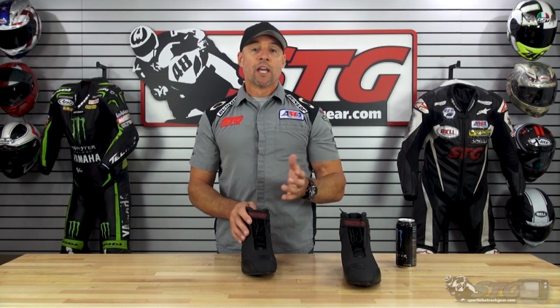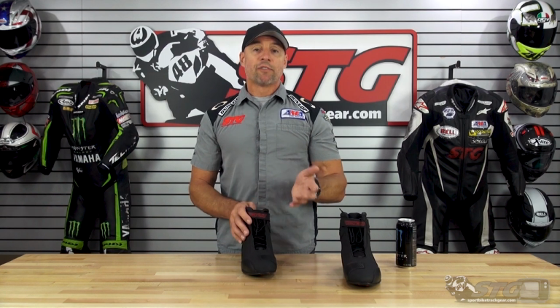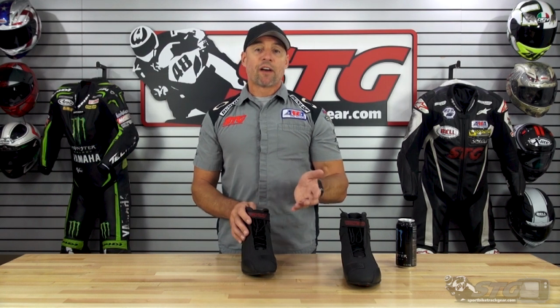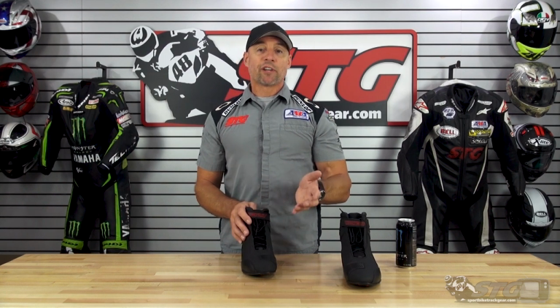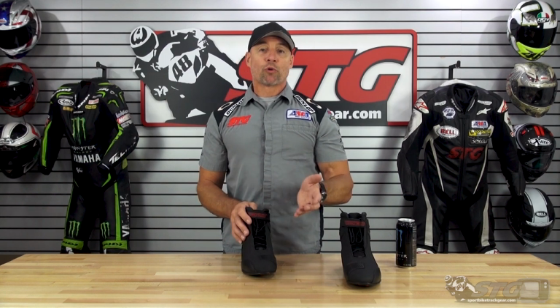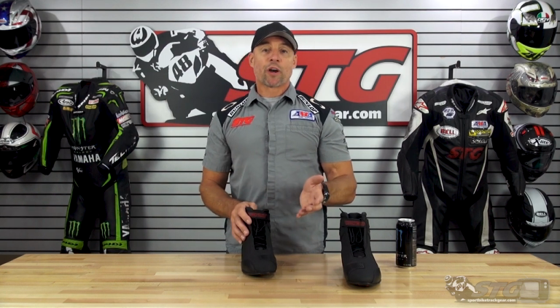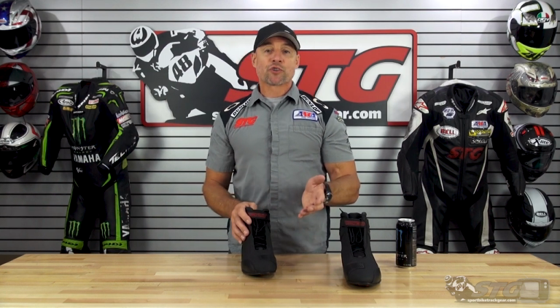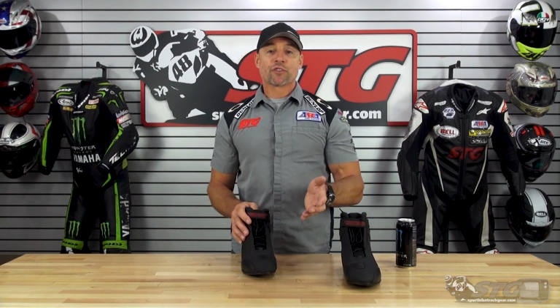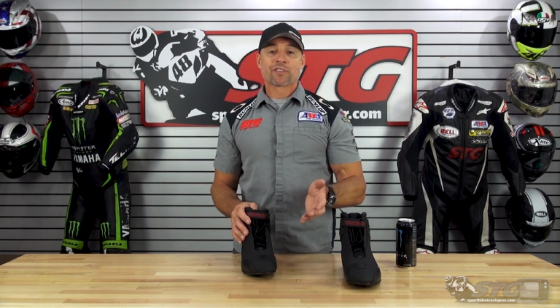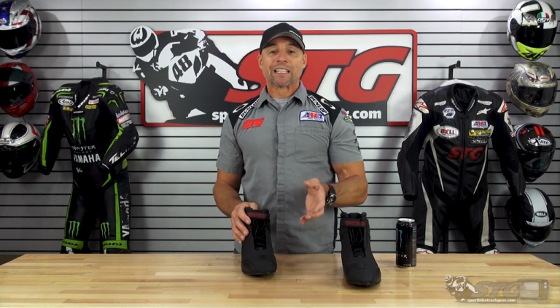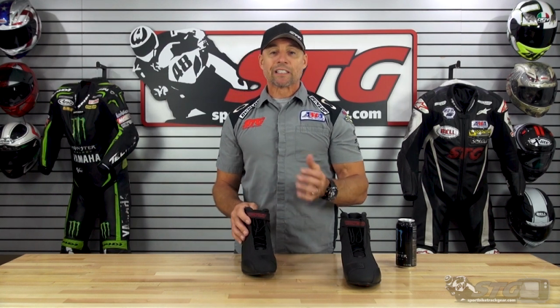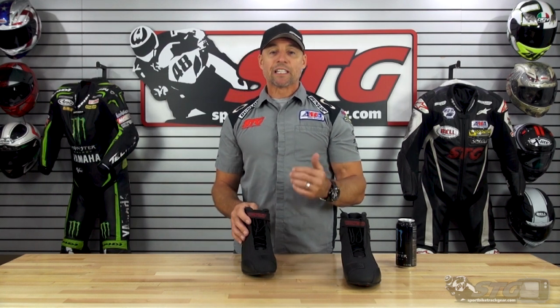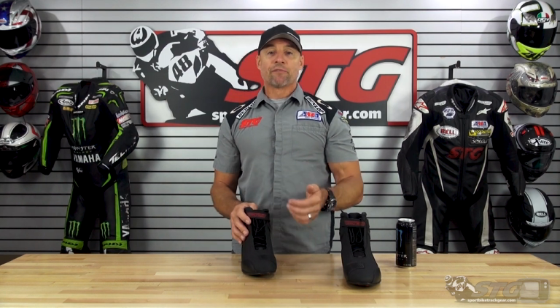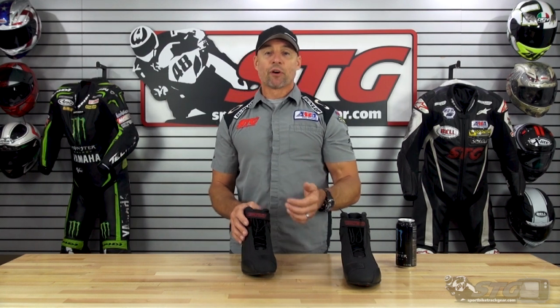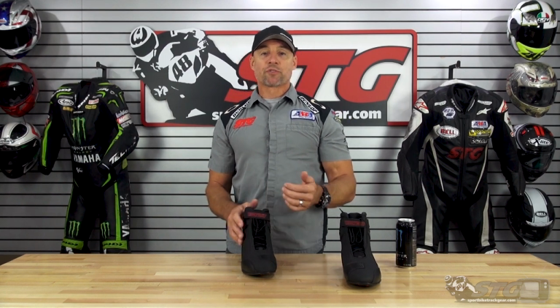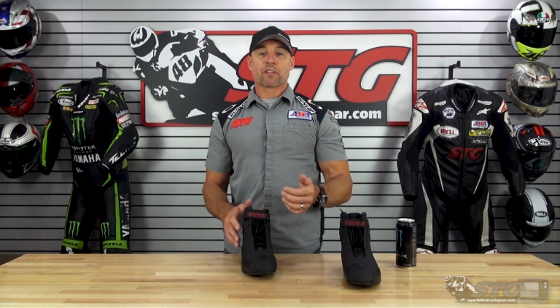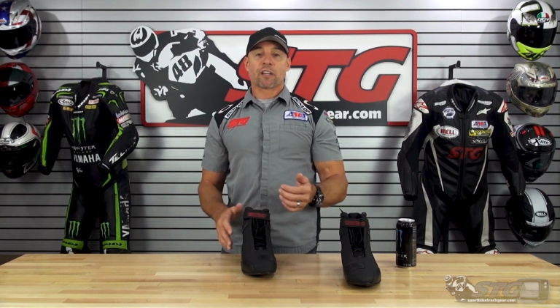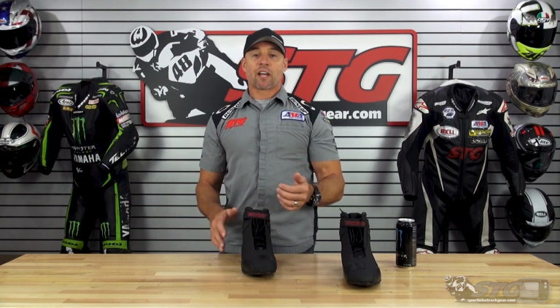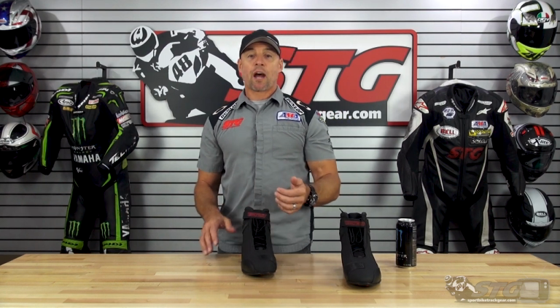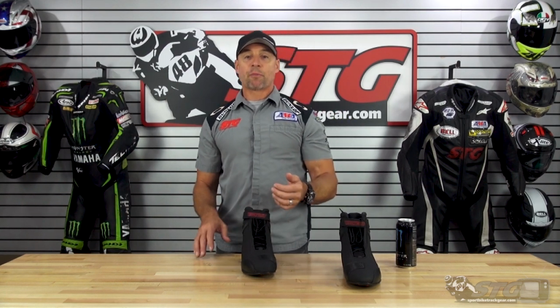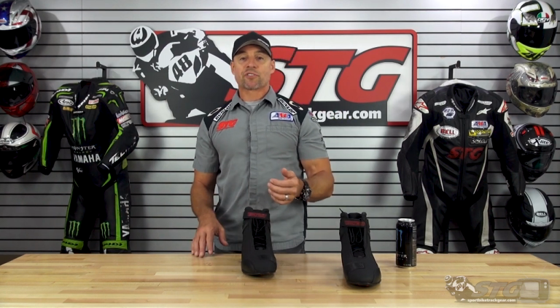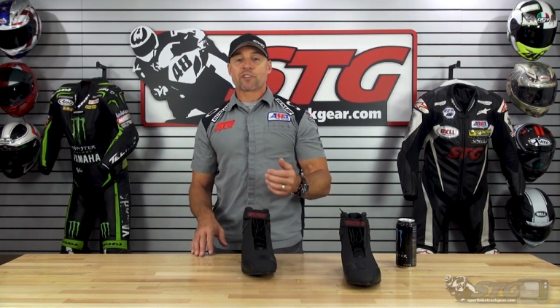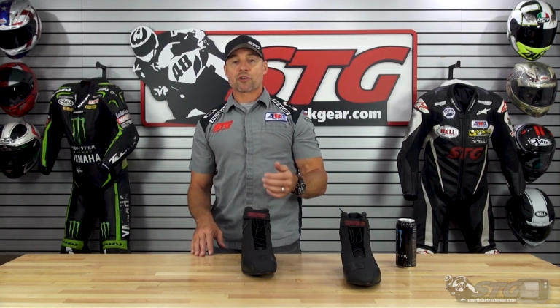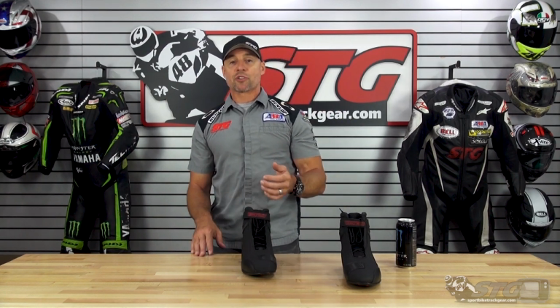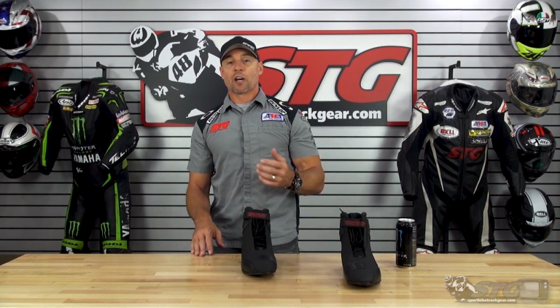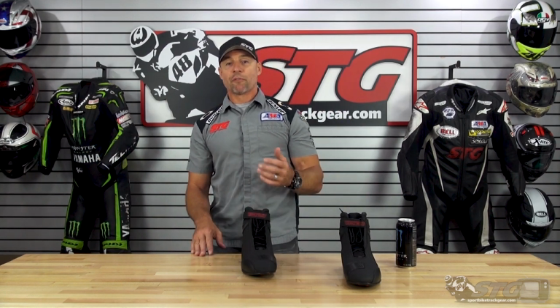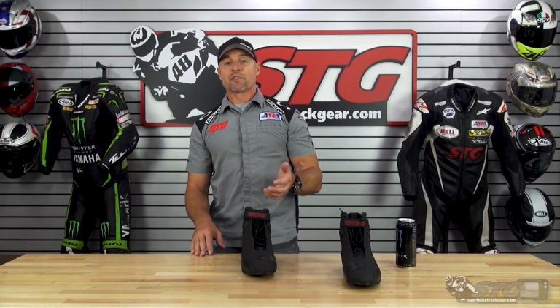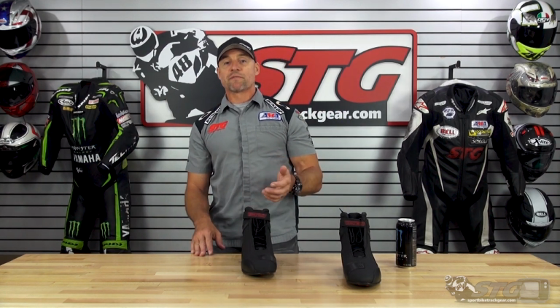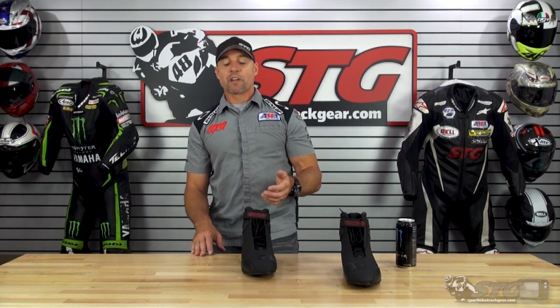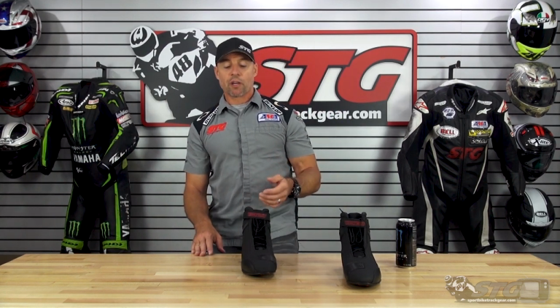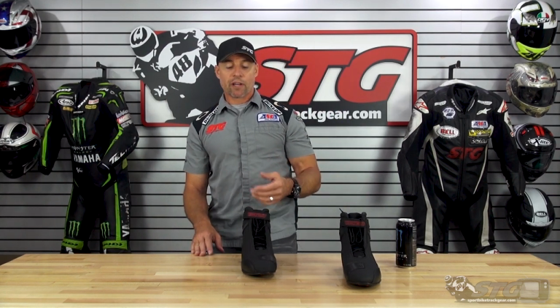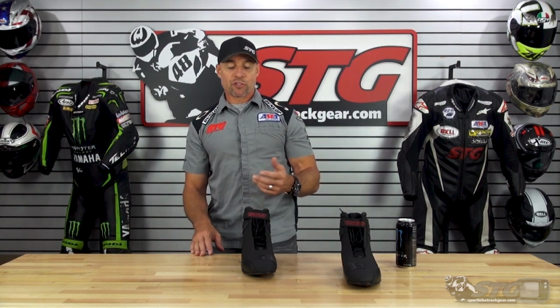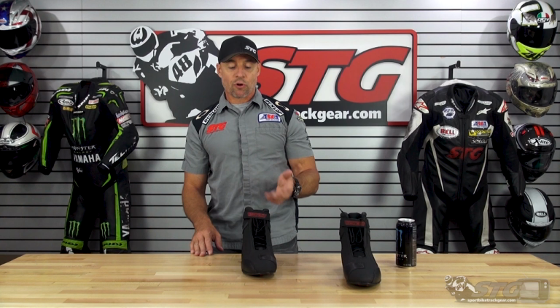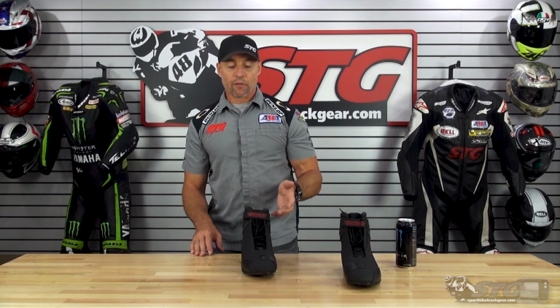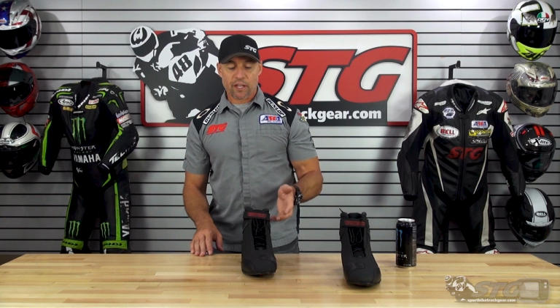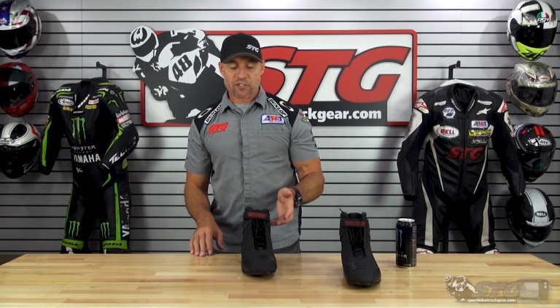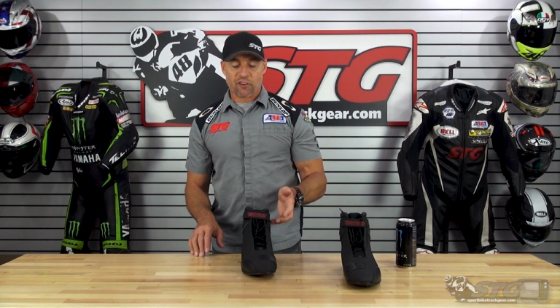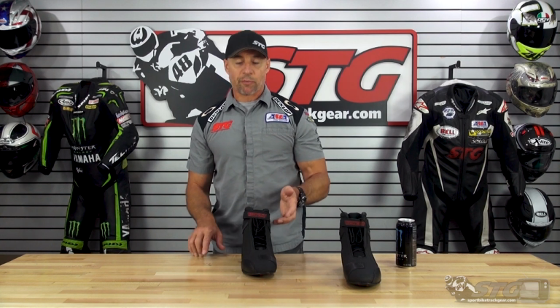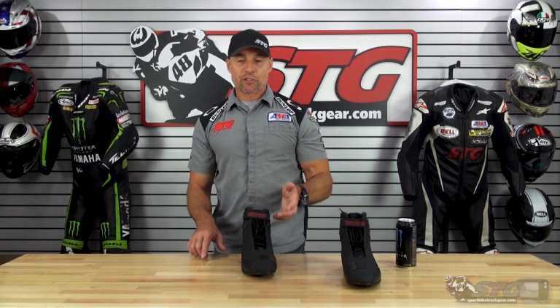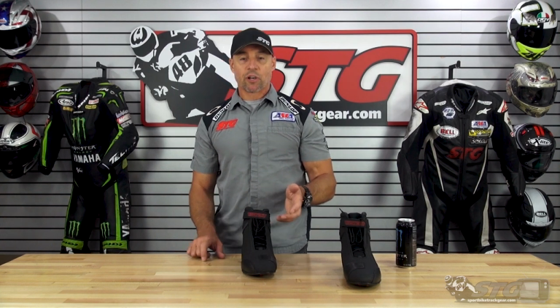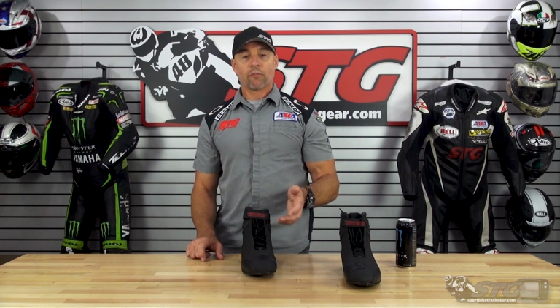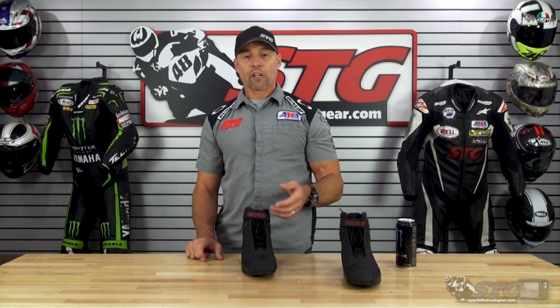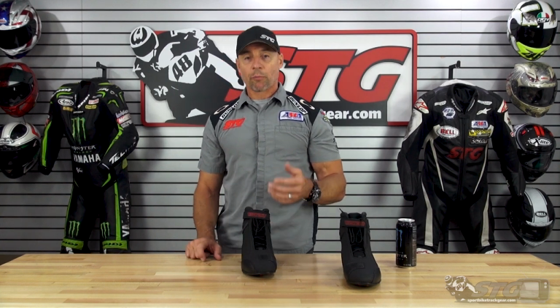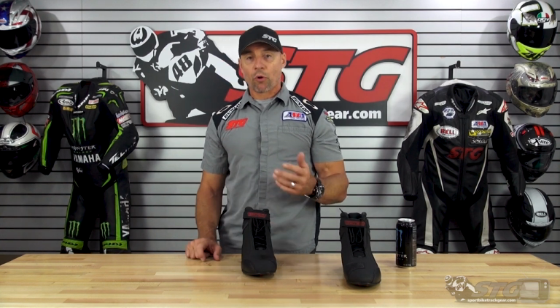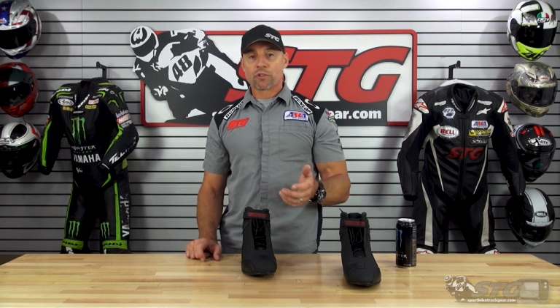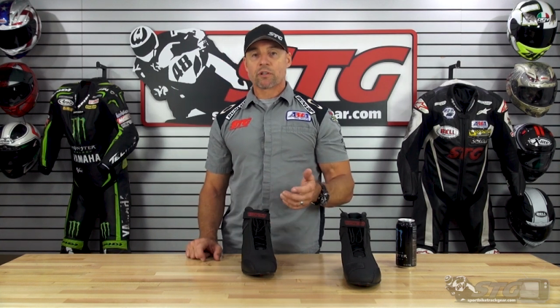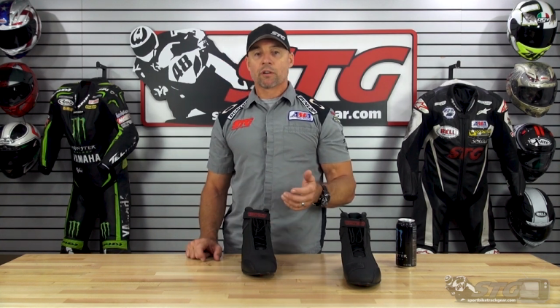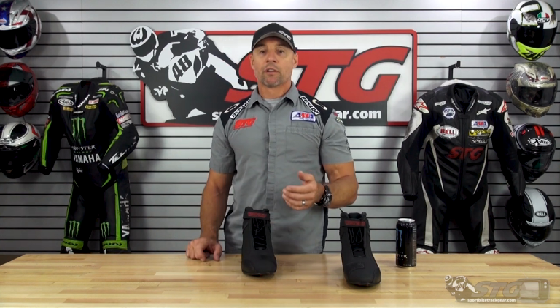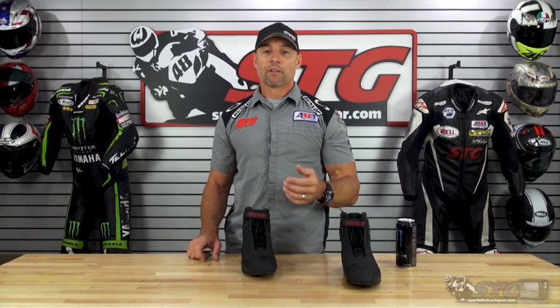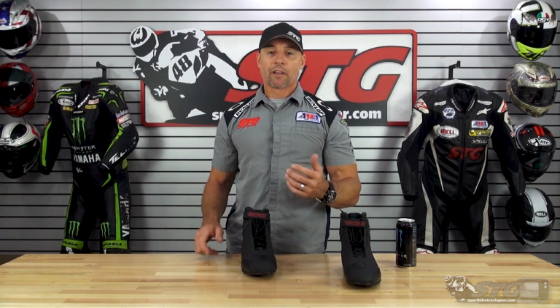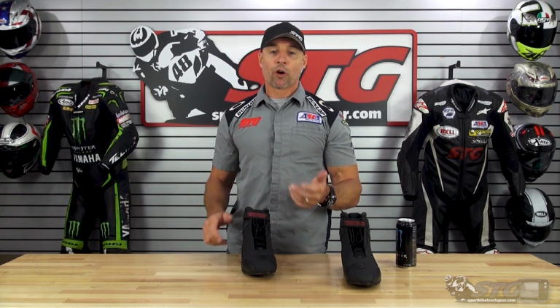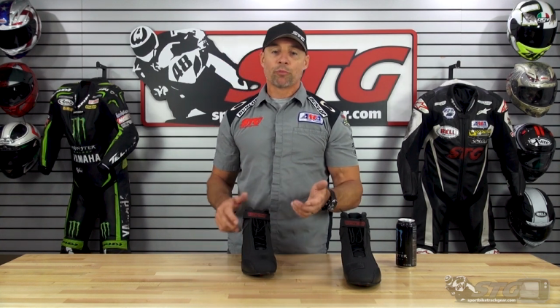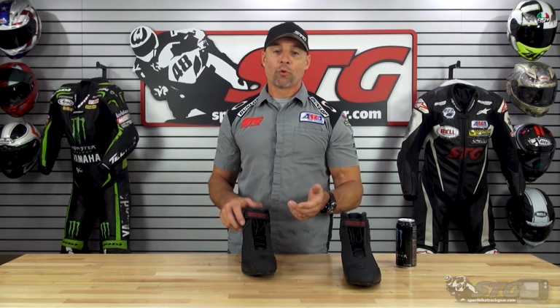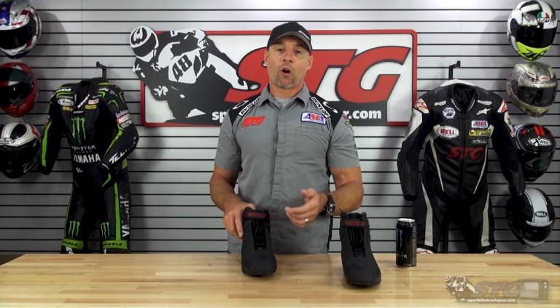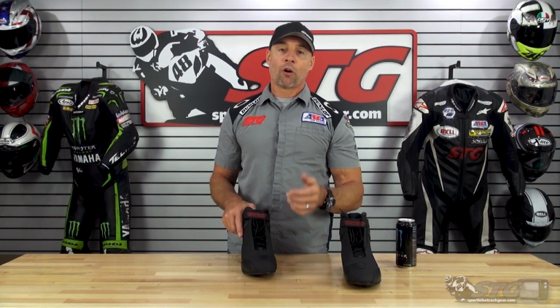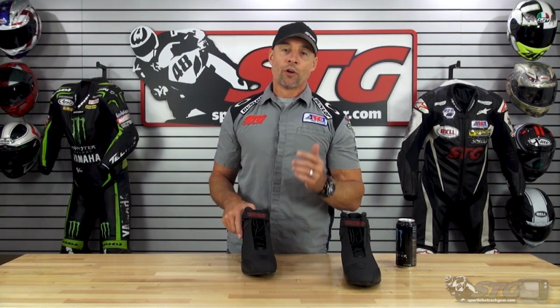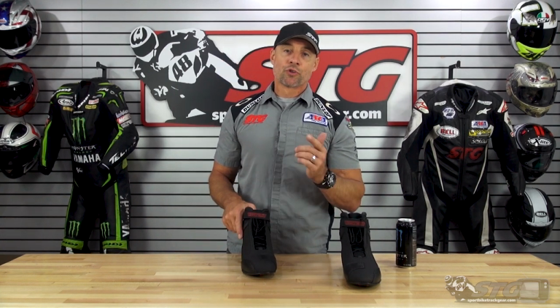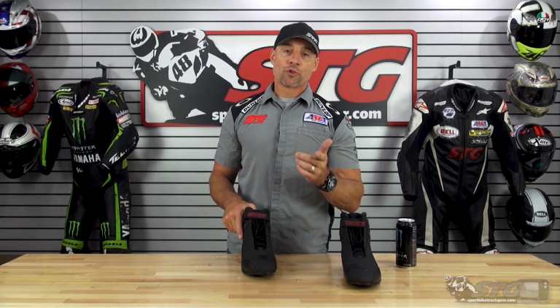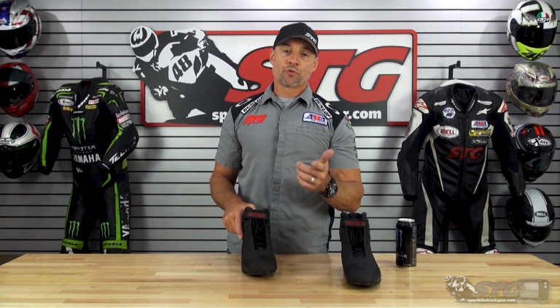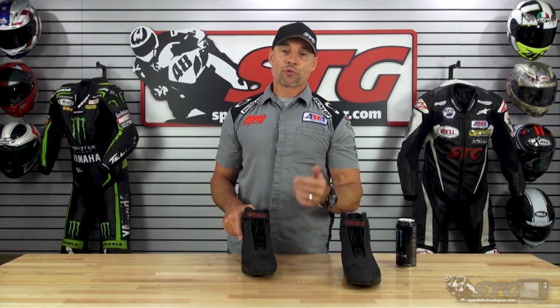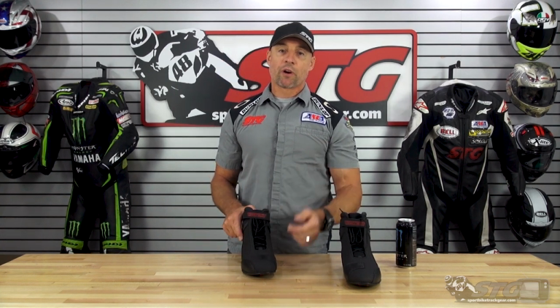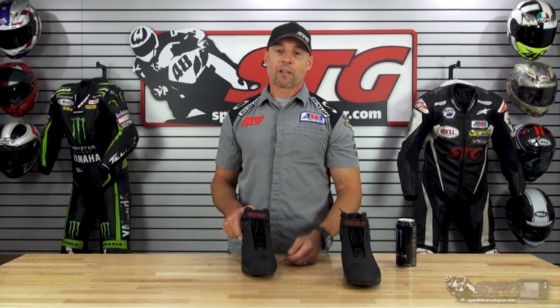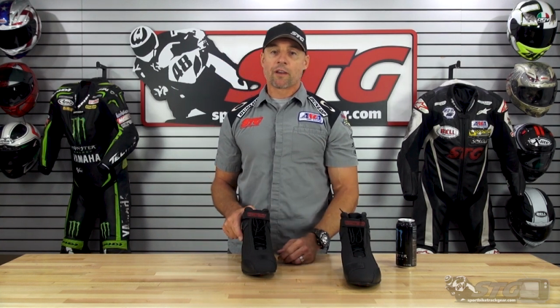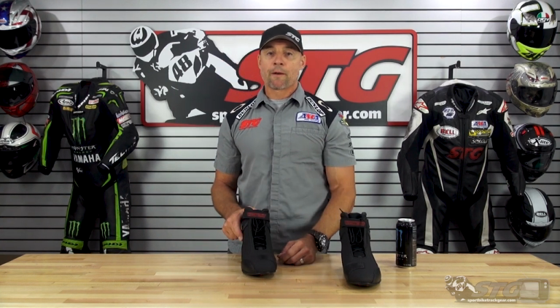If you have any questions, leave those in the comments section of this video. I answer all that stuff myself, and I'm always here to help you all choose the right gear.